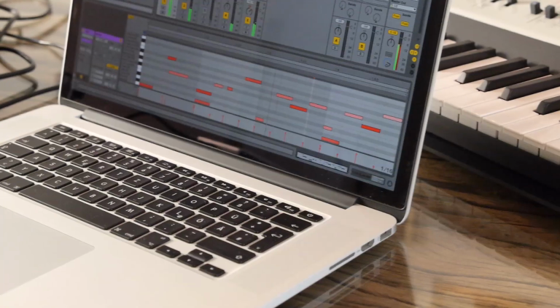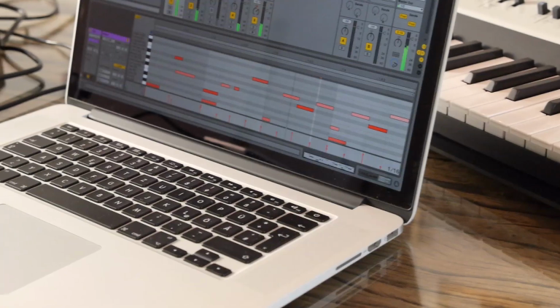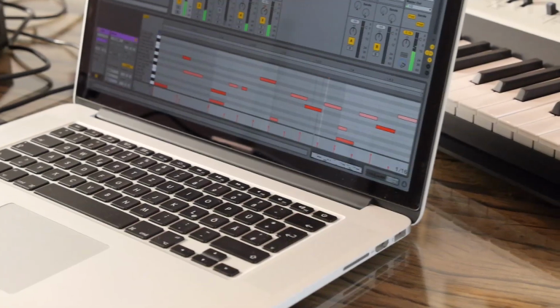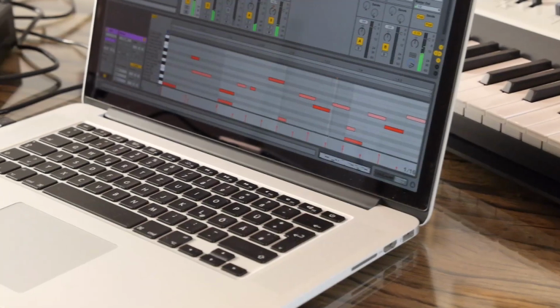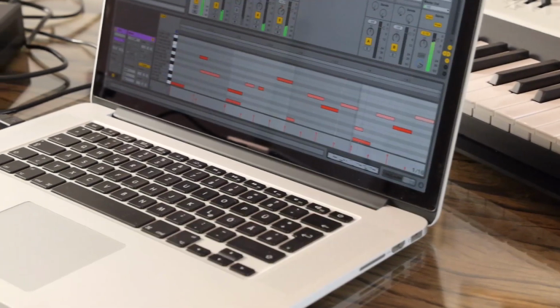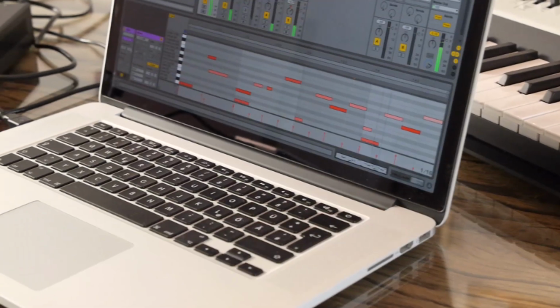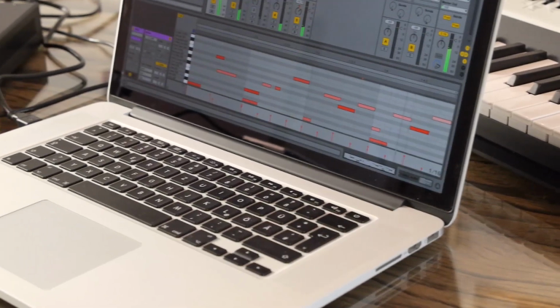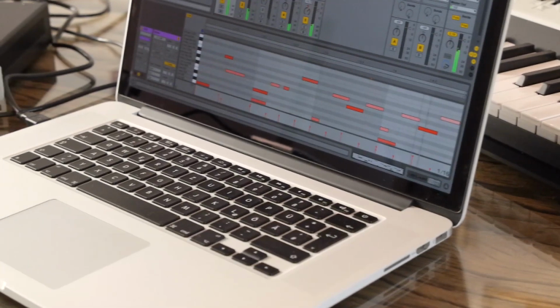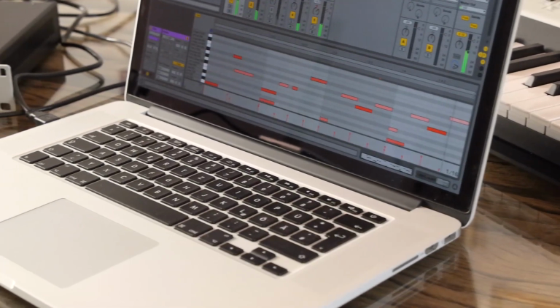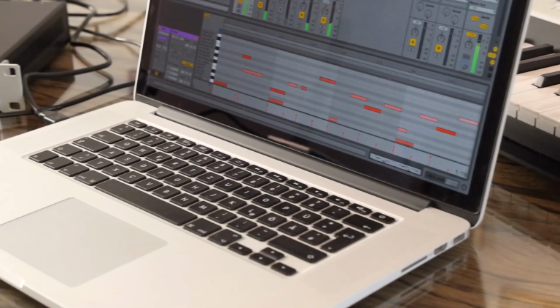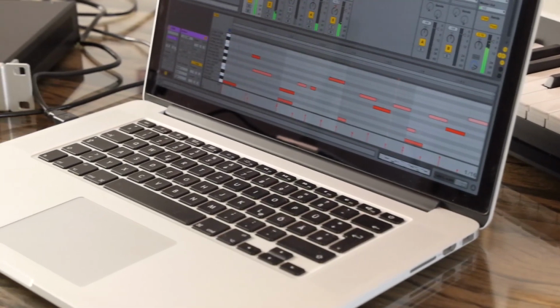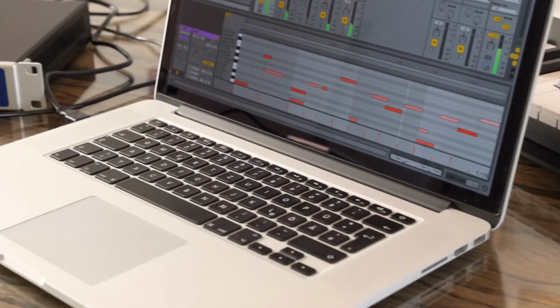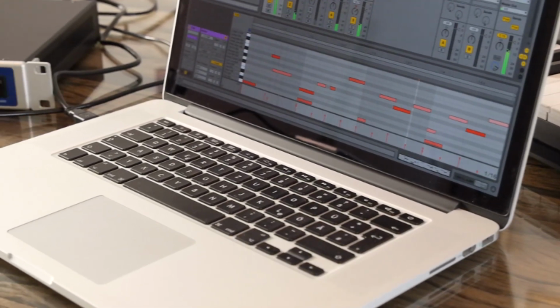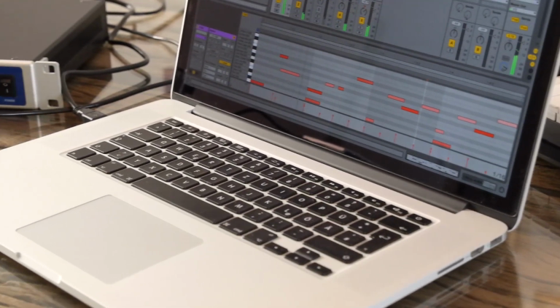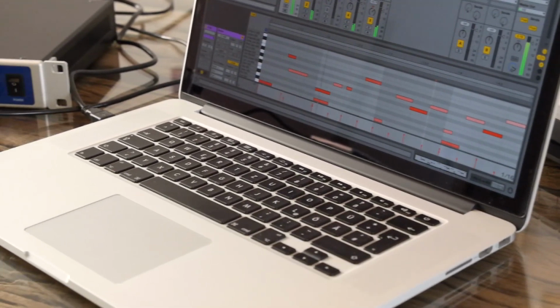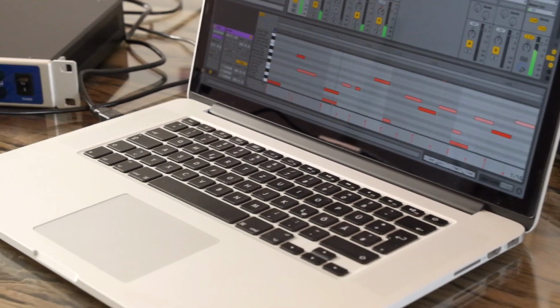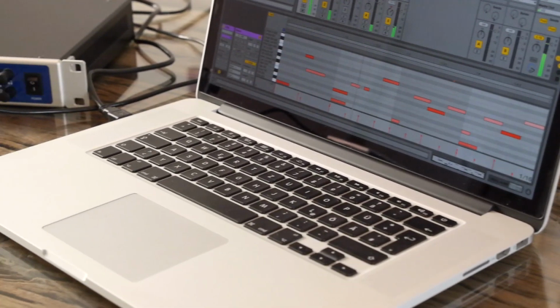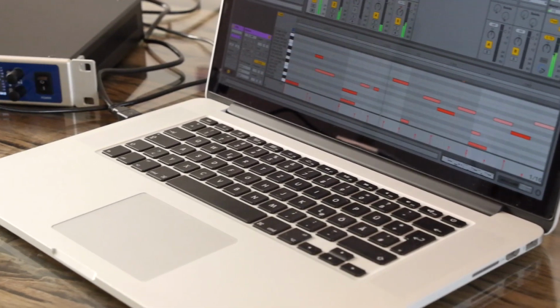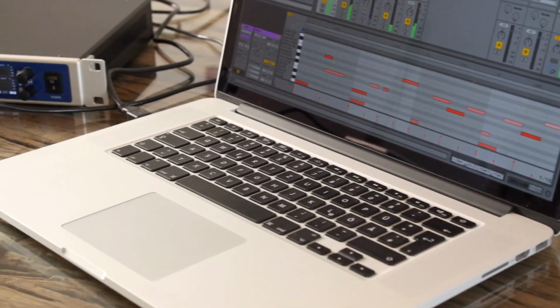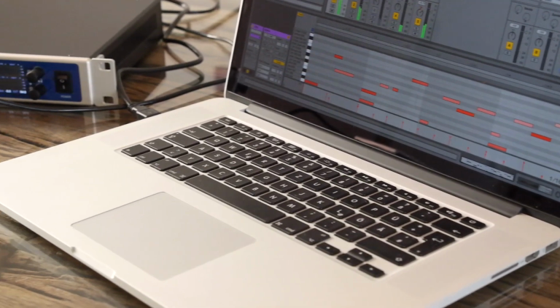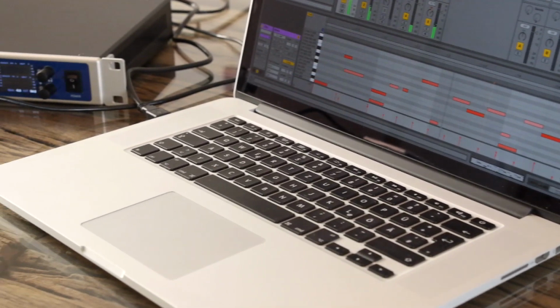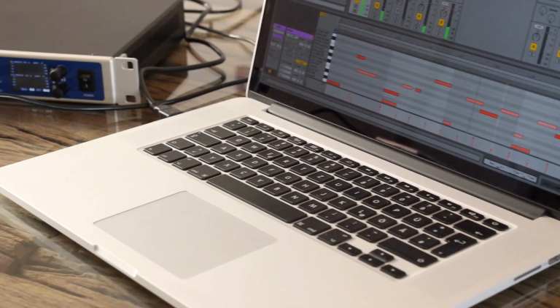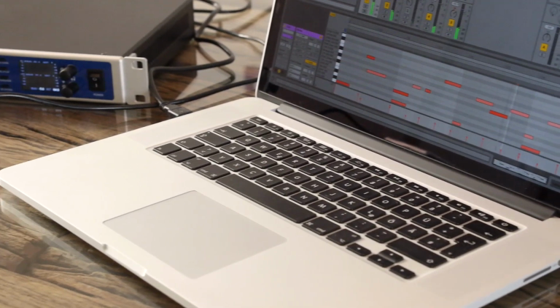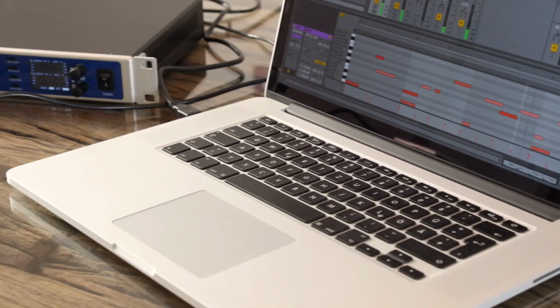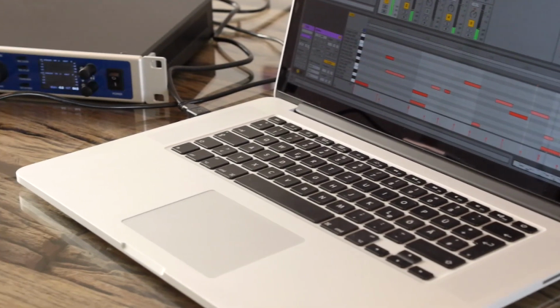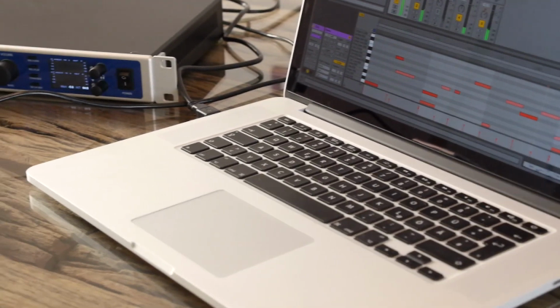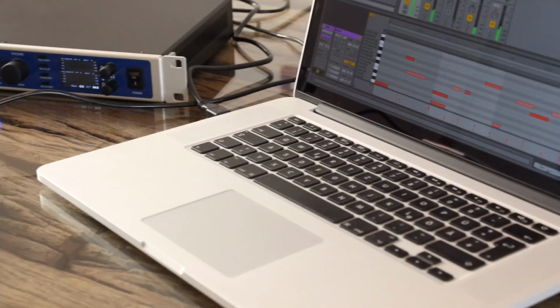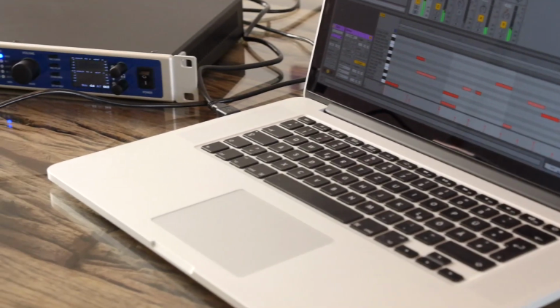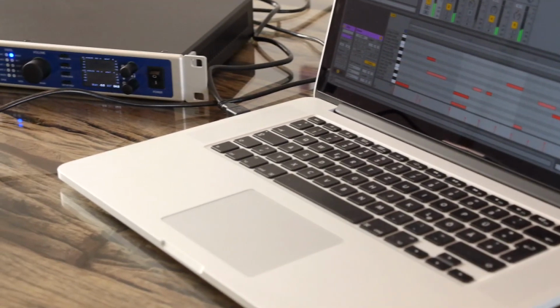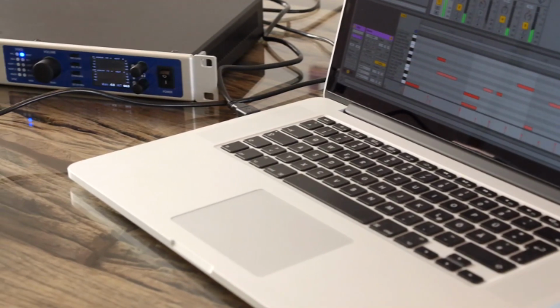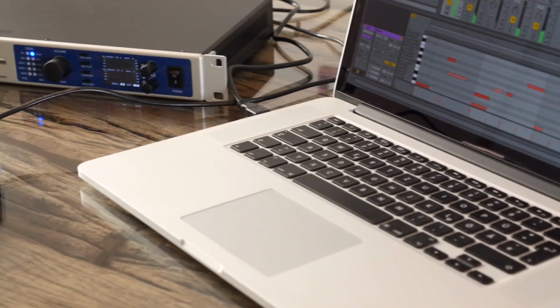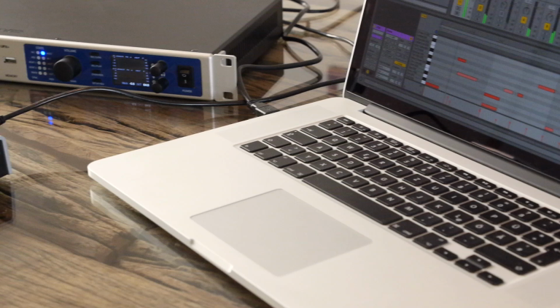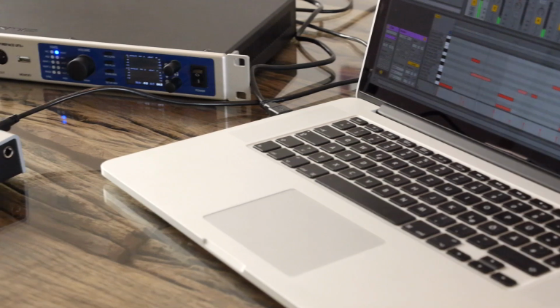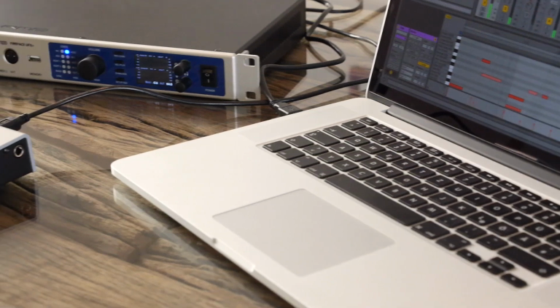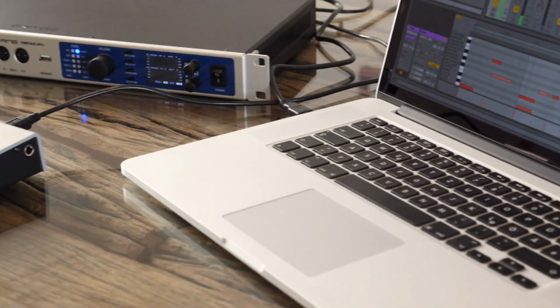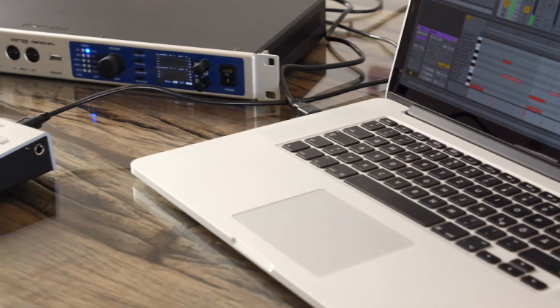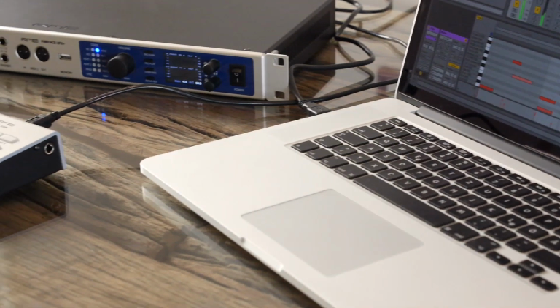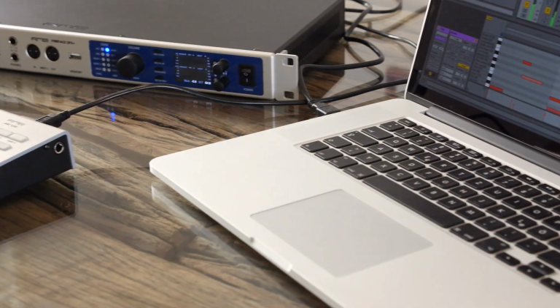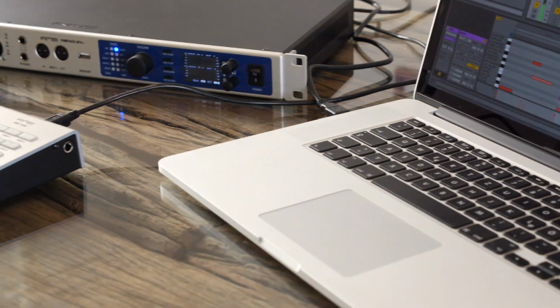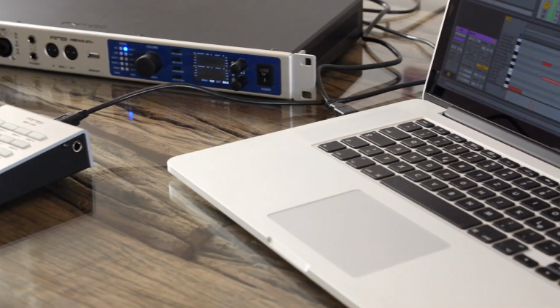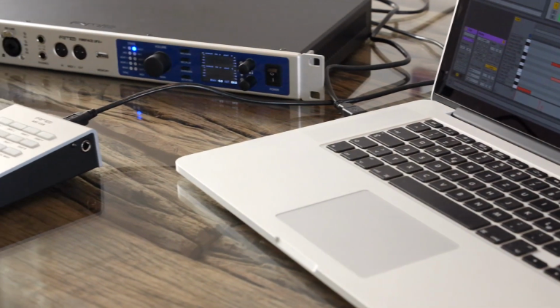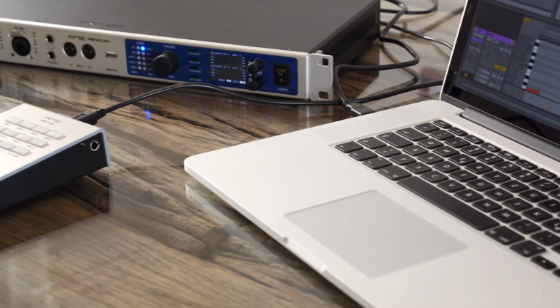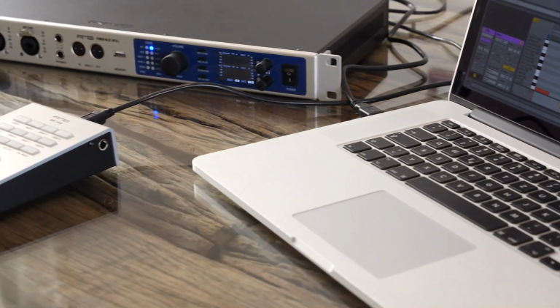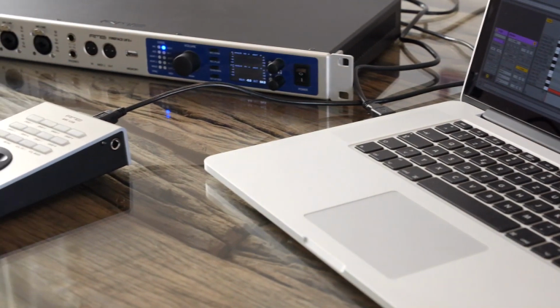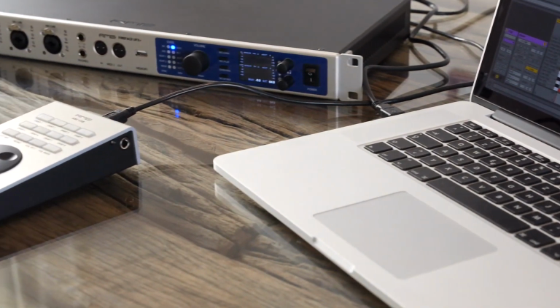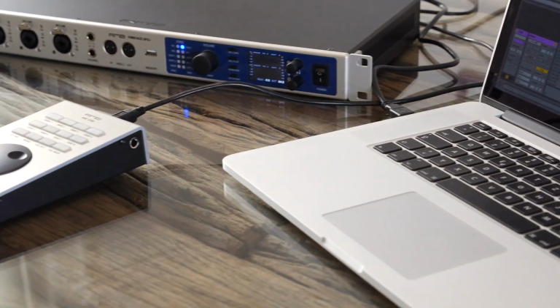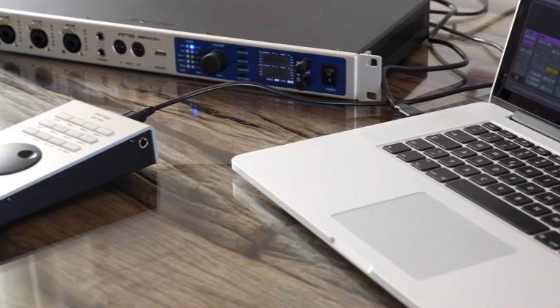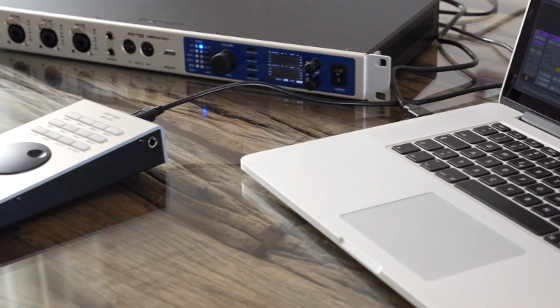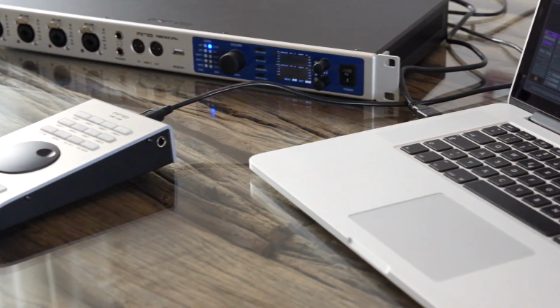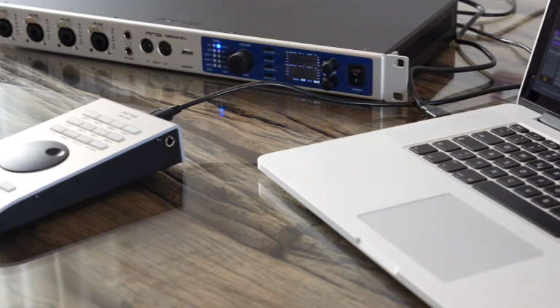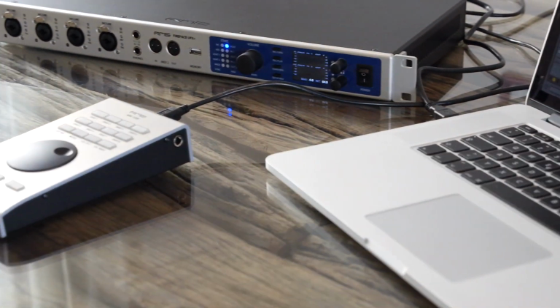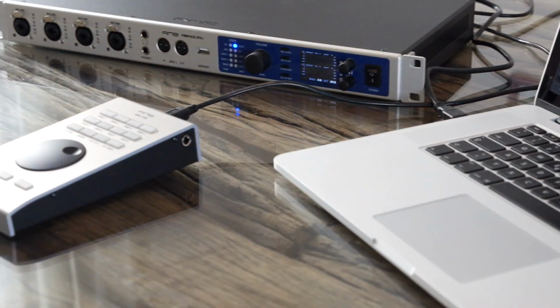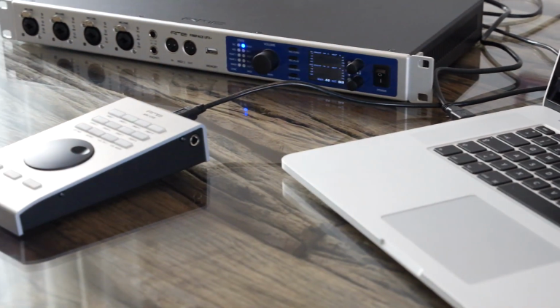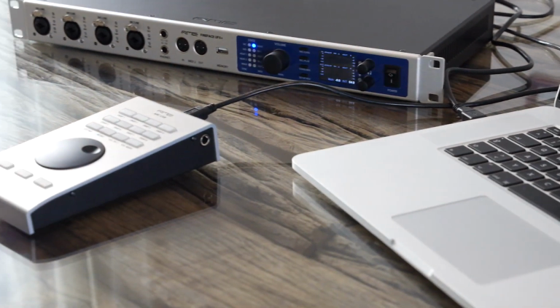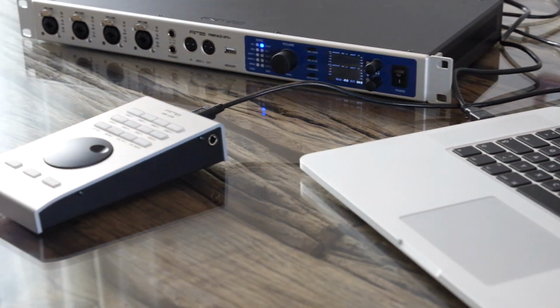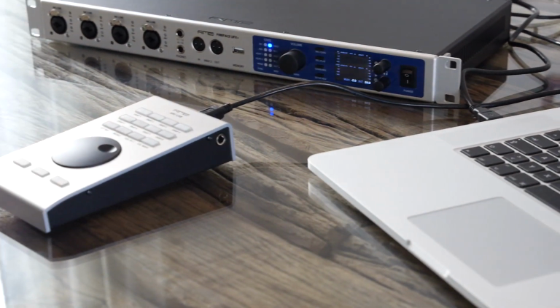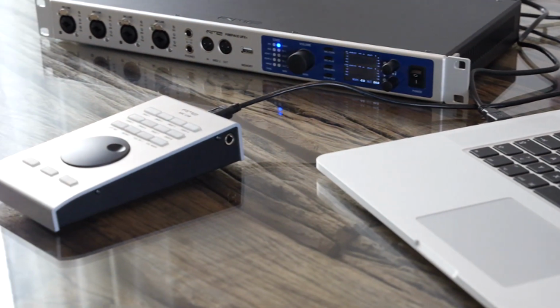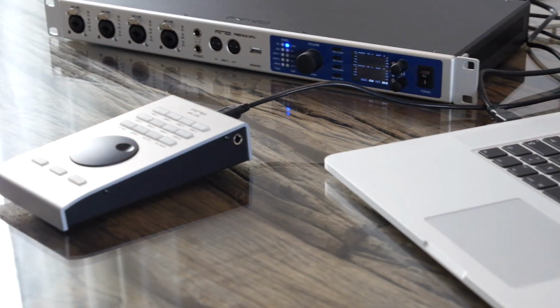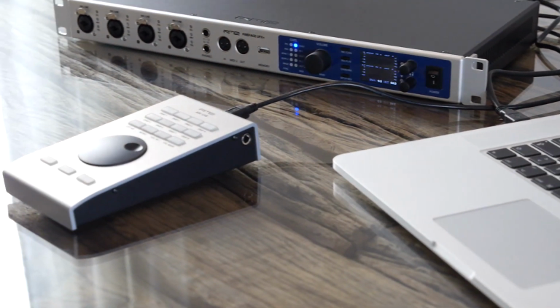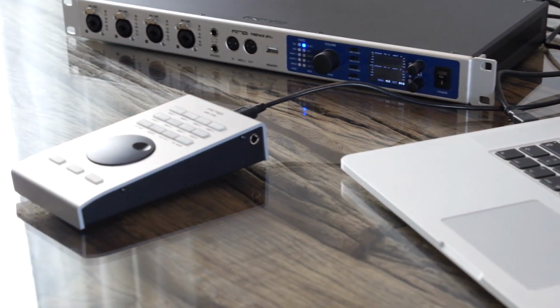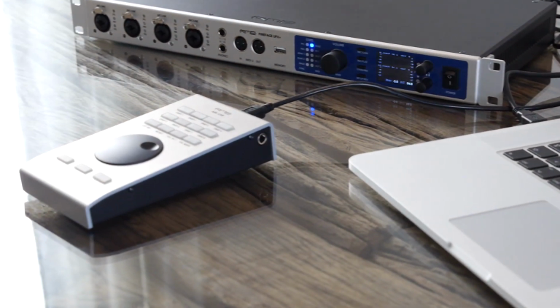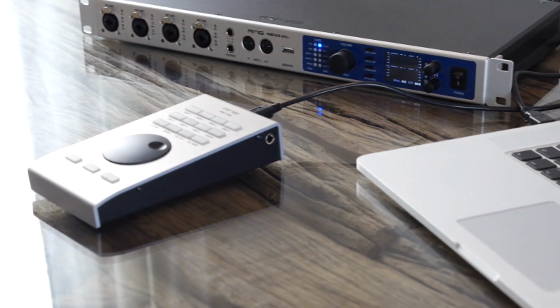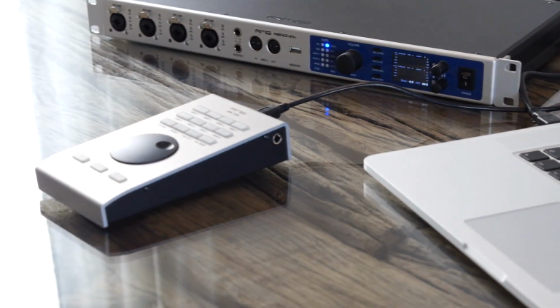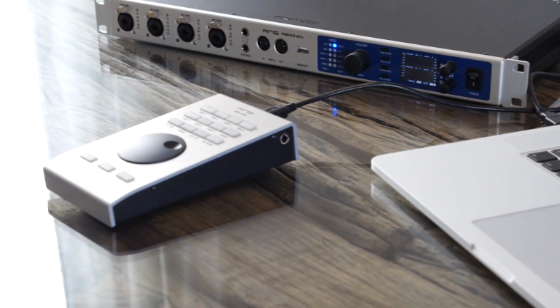Packed with features not found on its older sibling, the RME Fireface UFX Plus is the new reference in multi-track recording, mixing, and monitoring.